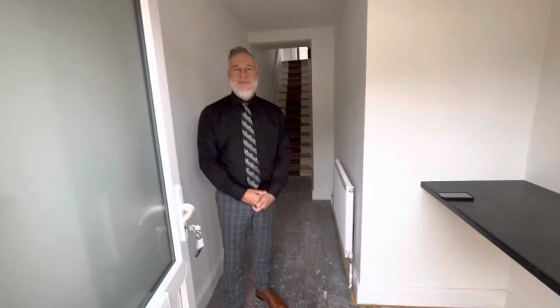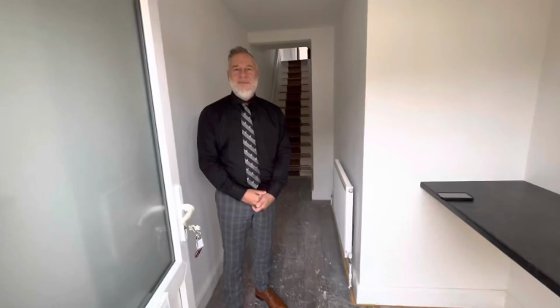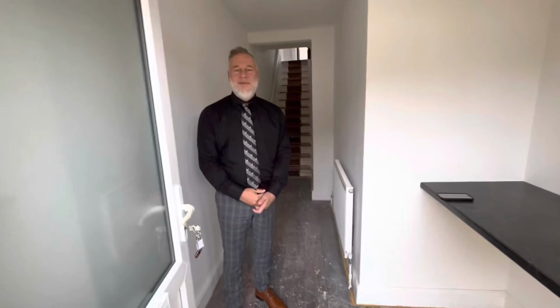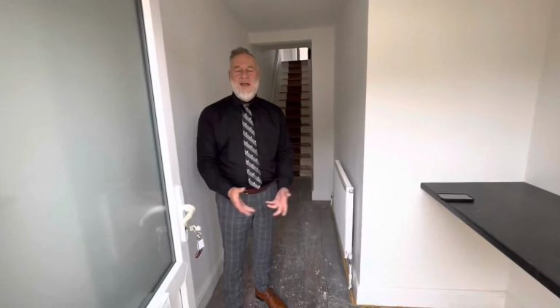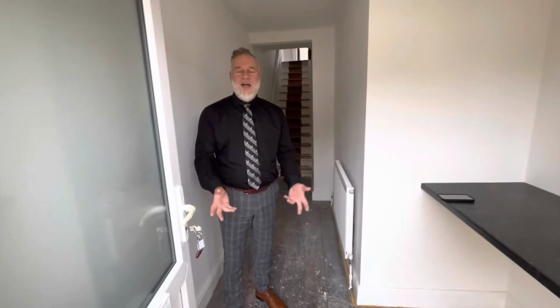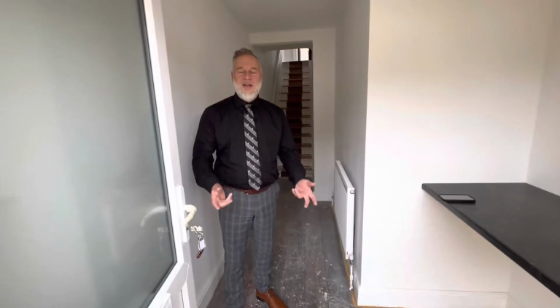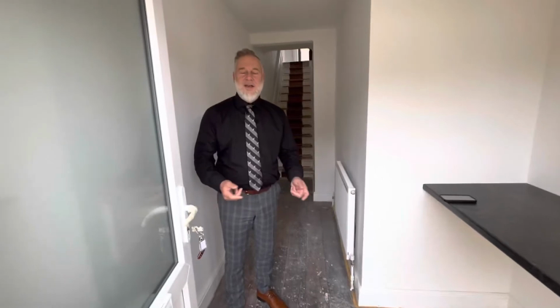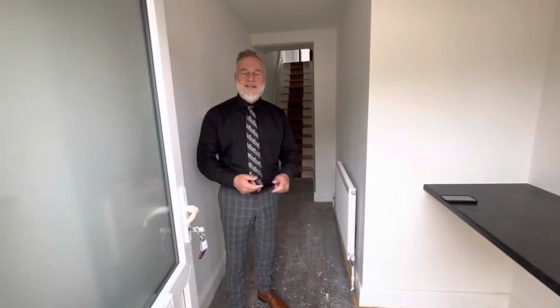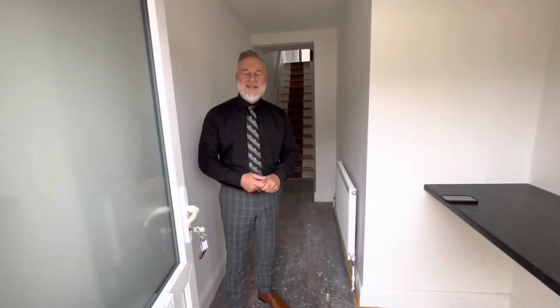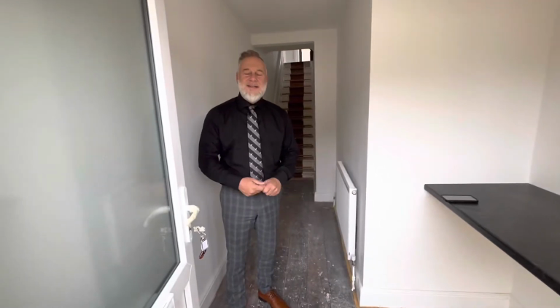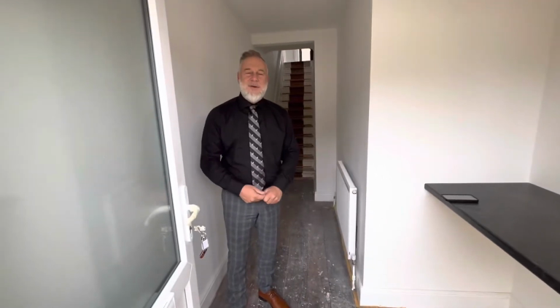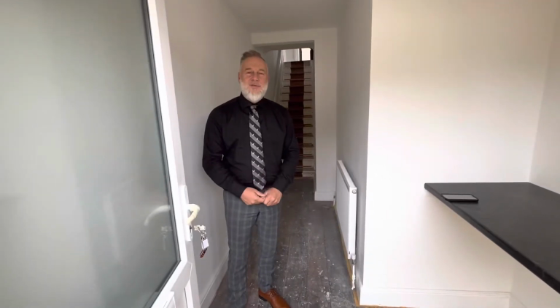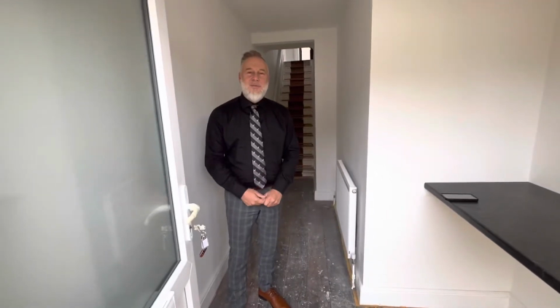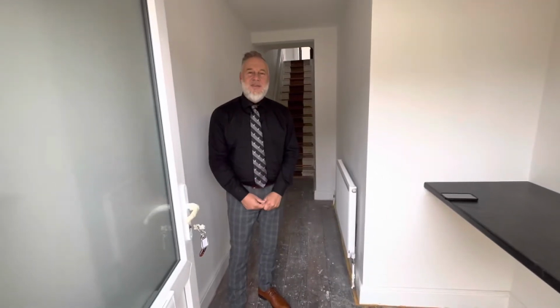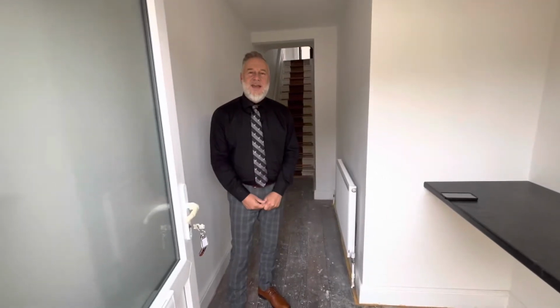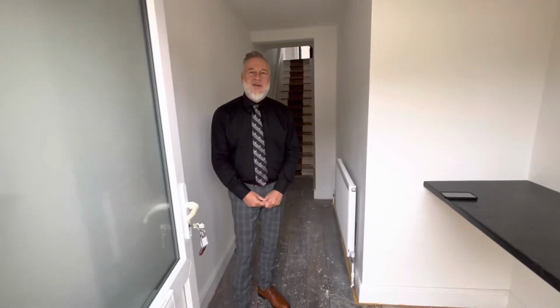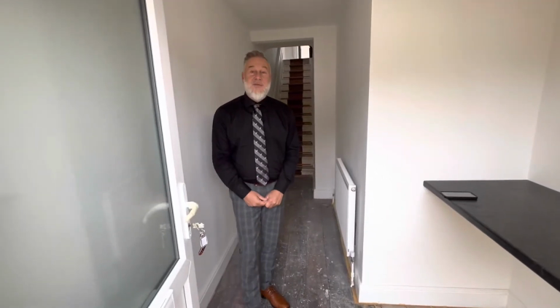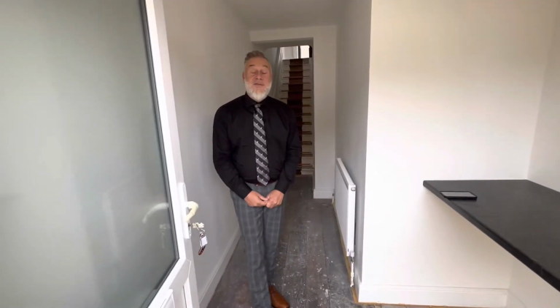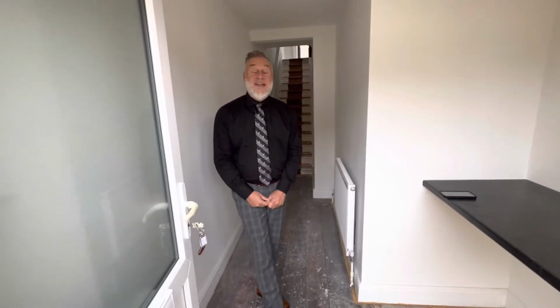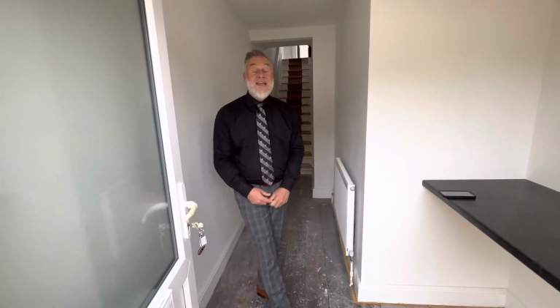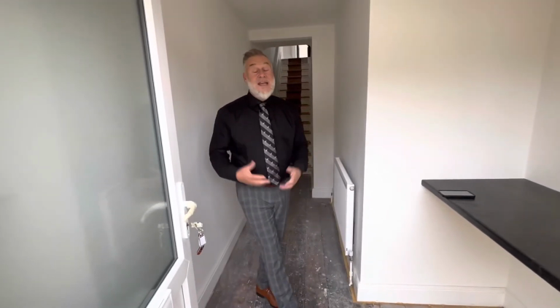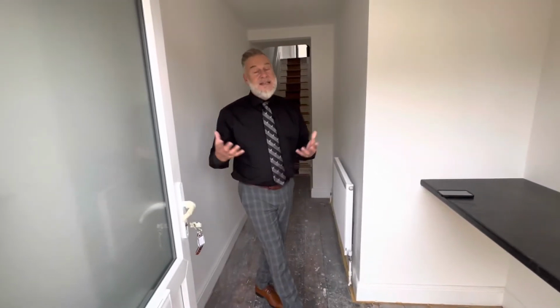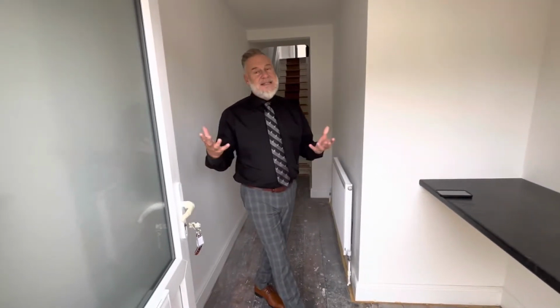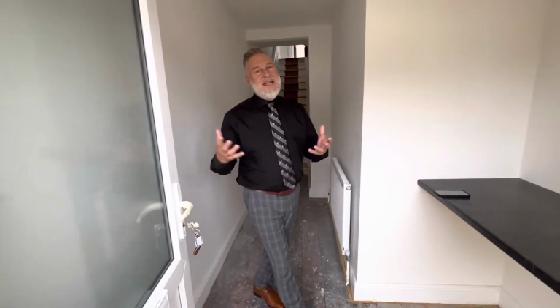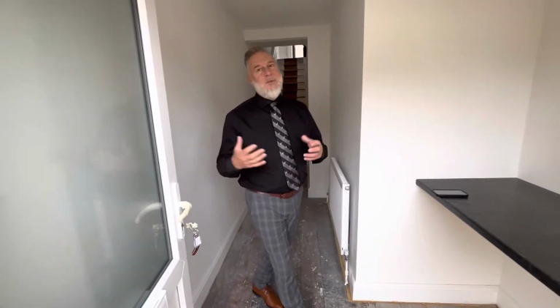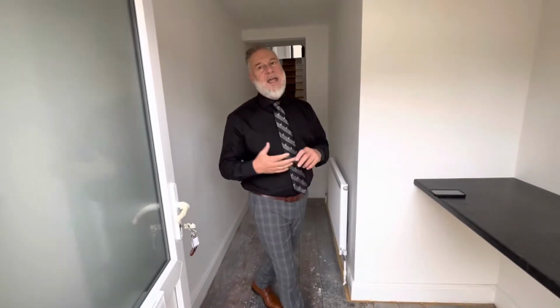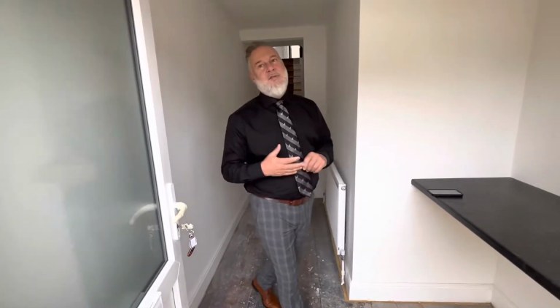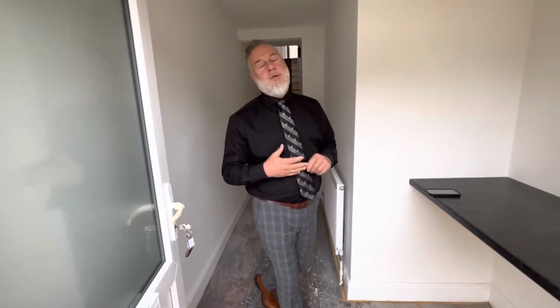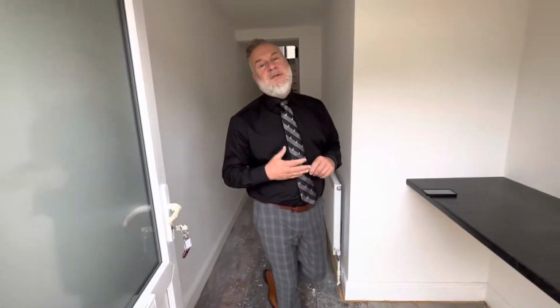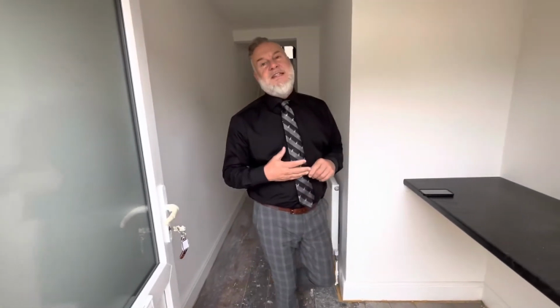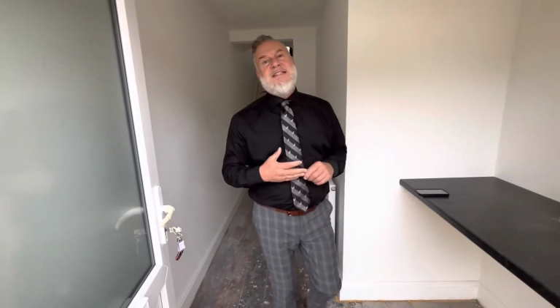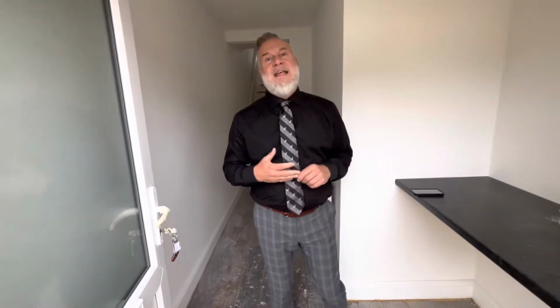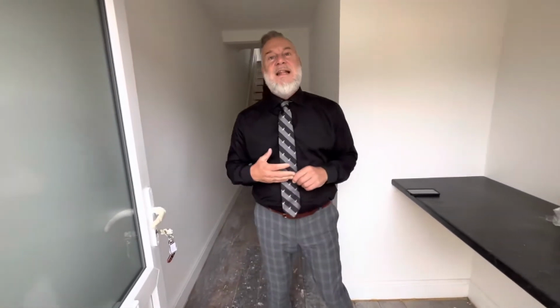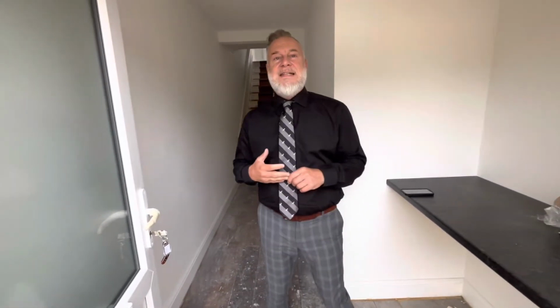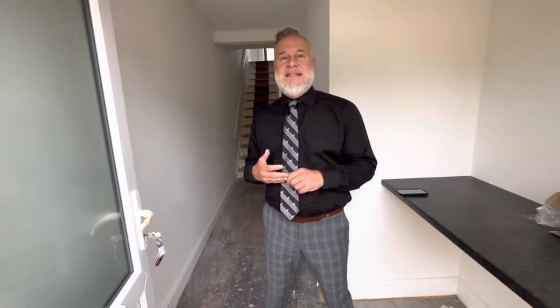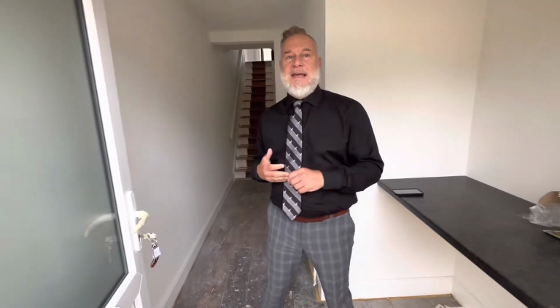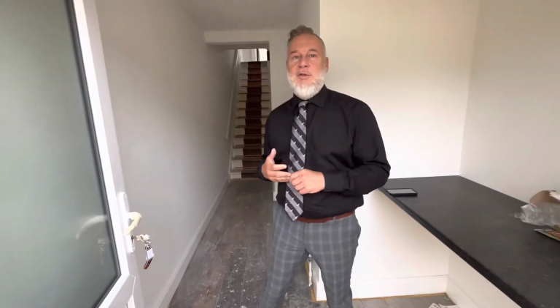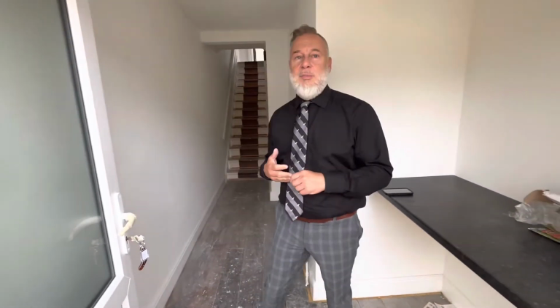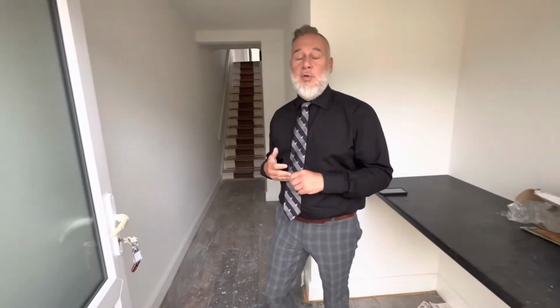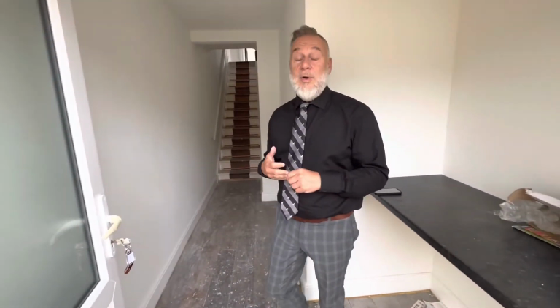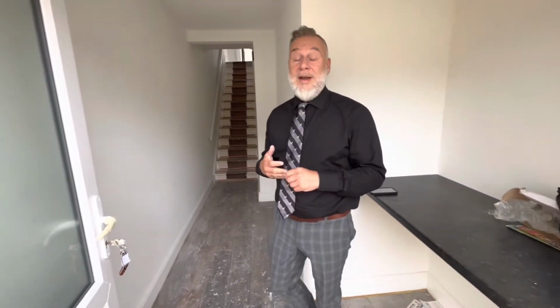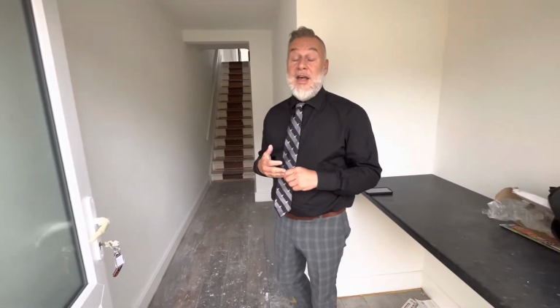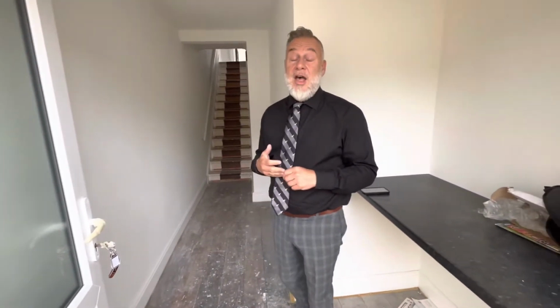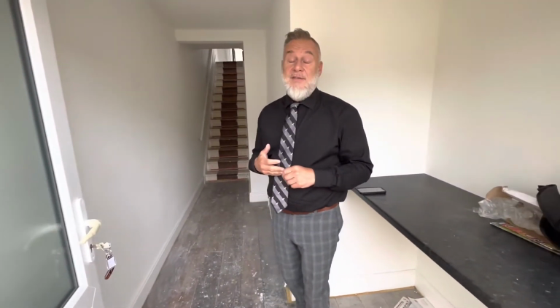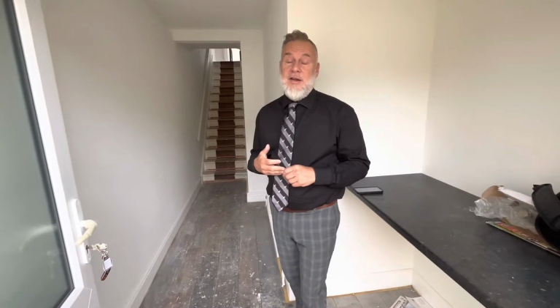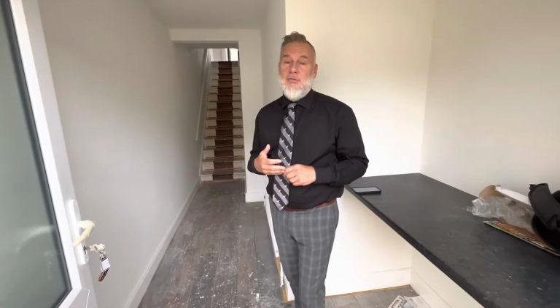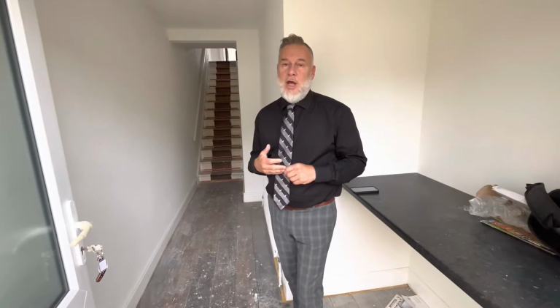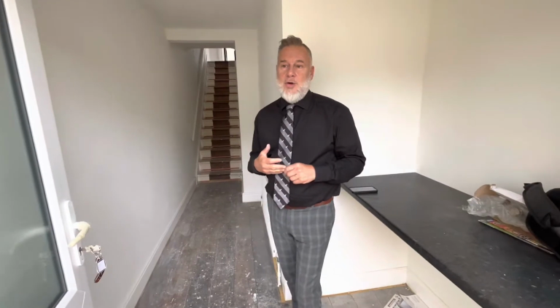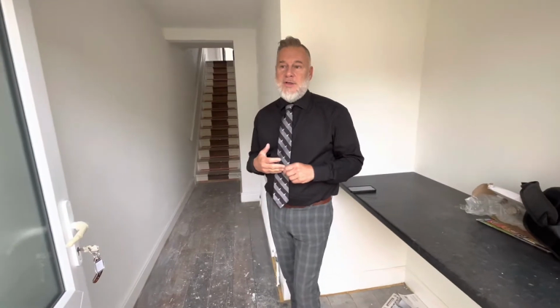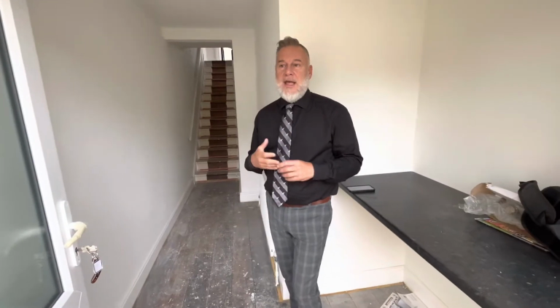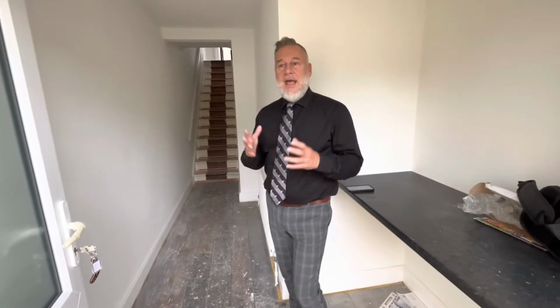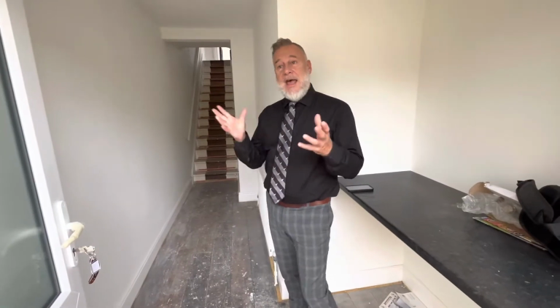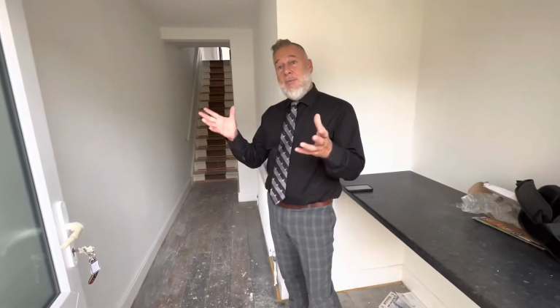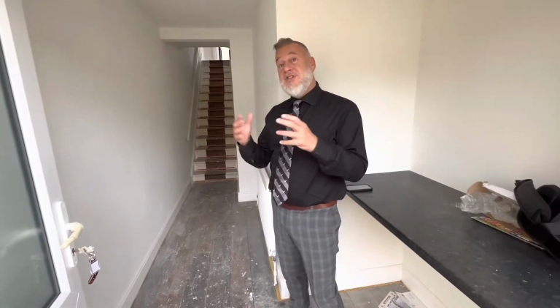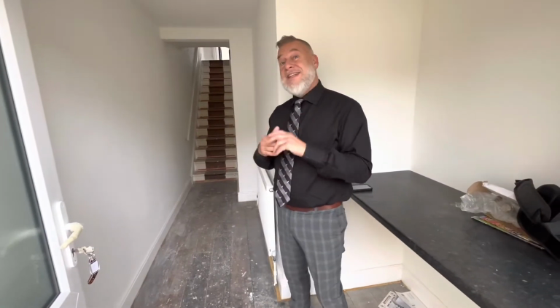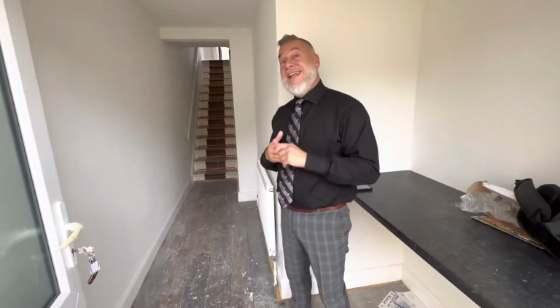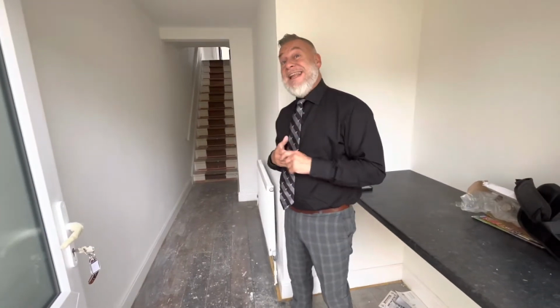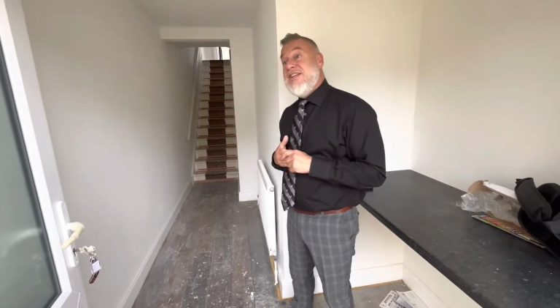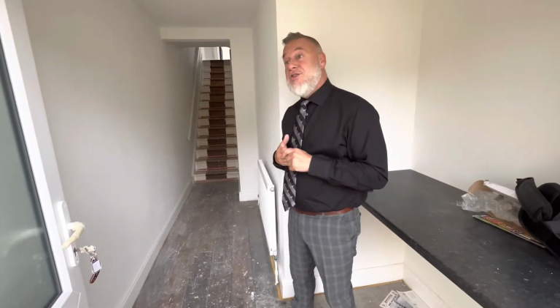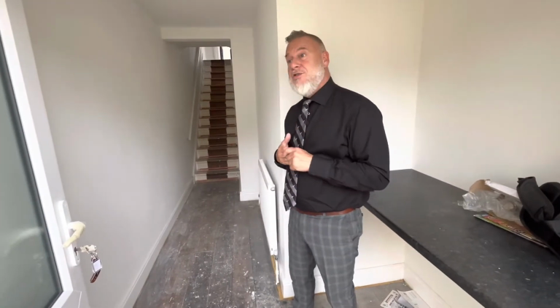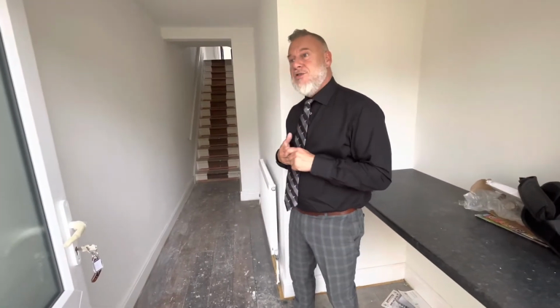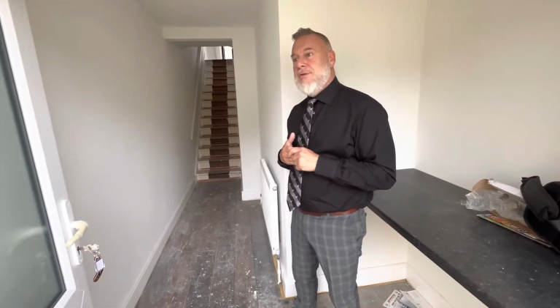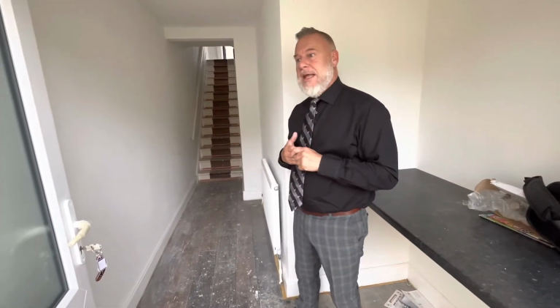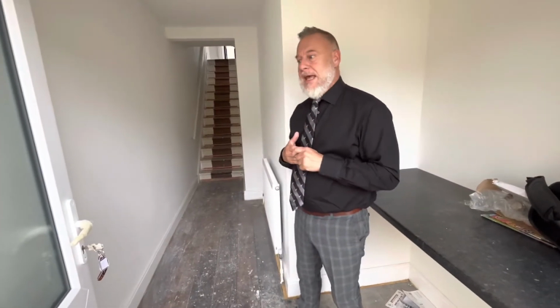Hi guys, it's Terry from Thacken River. Today we have a property to sell in Southbourne. We're in Irving Road and we're just going to lead you through now.